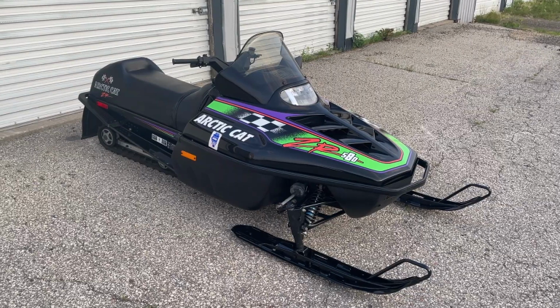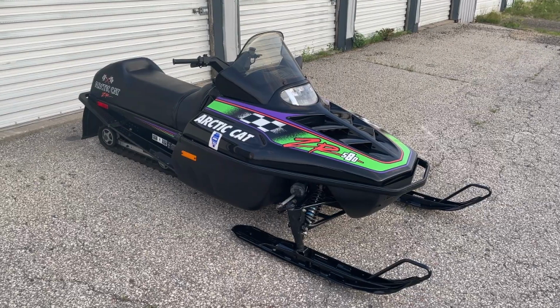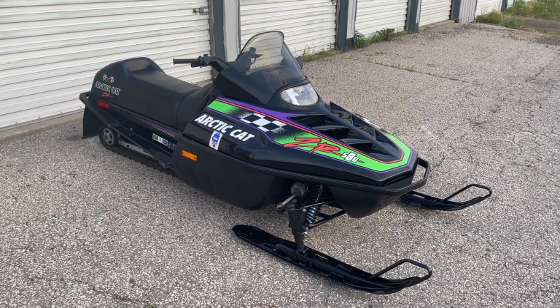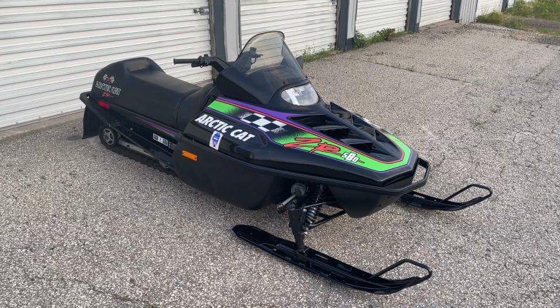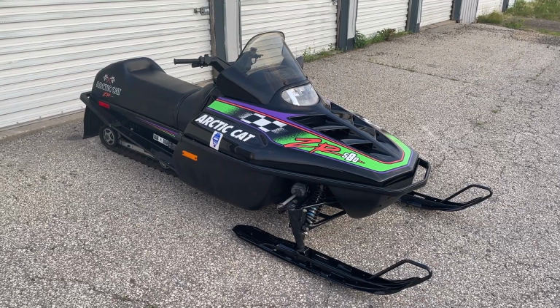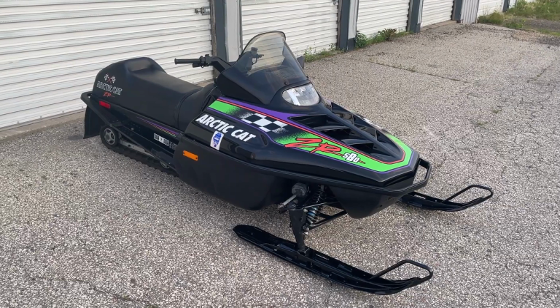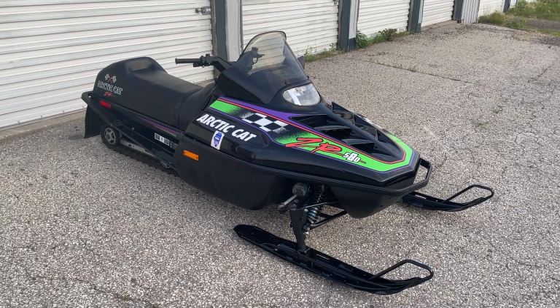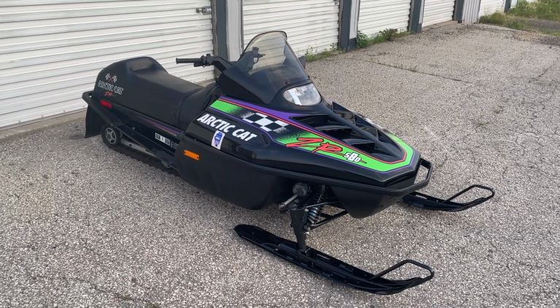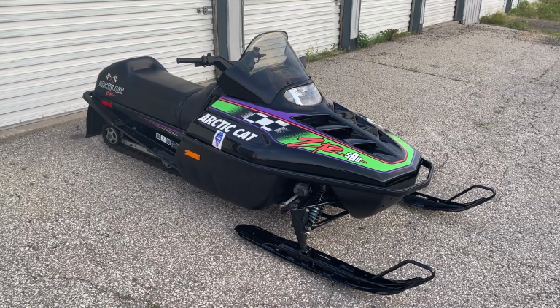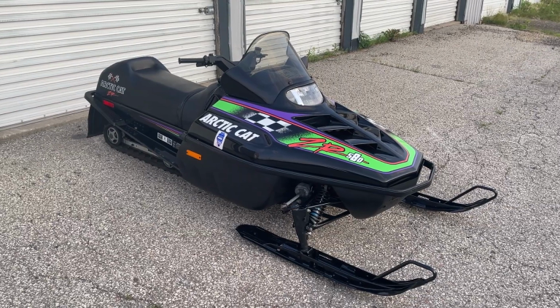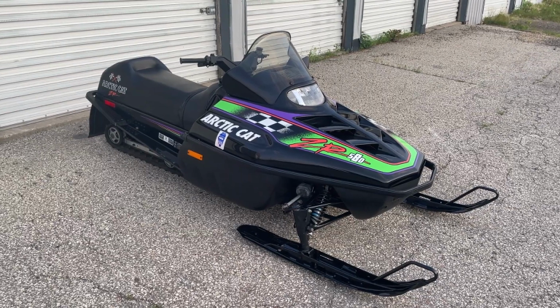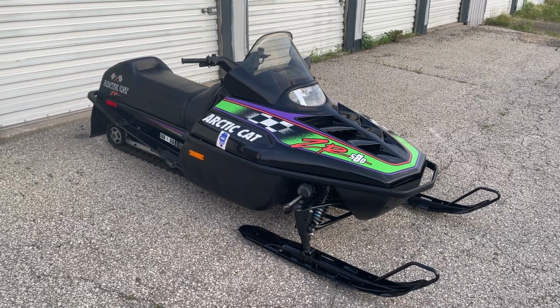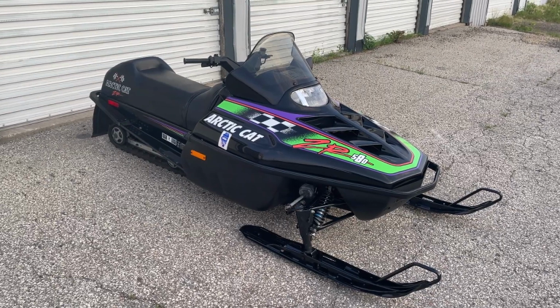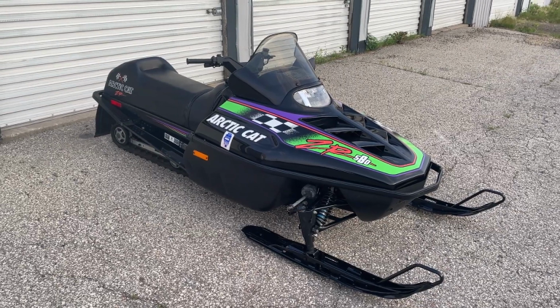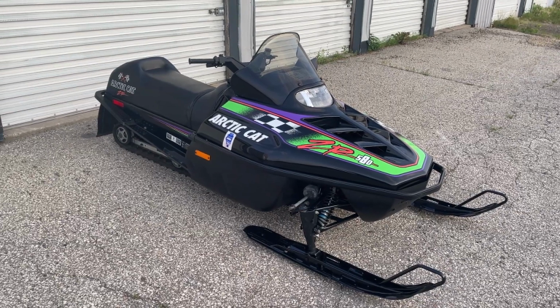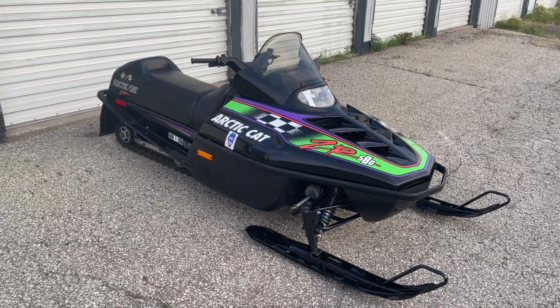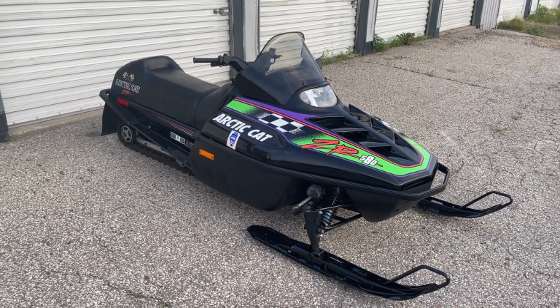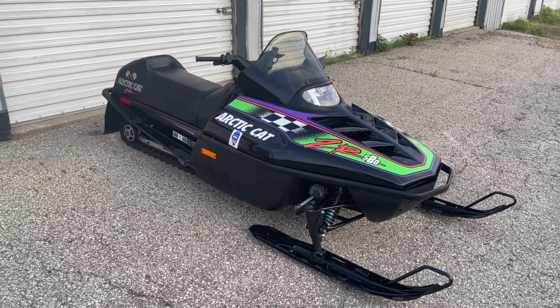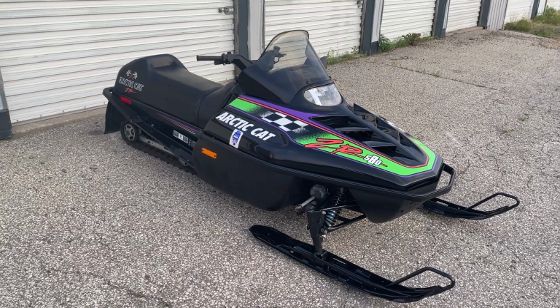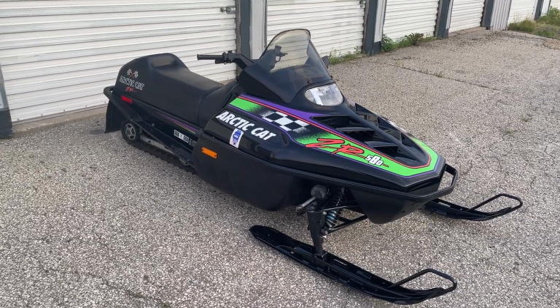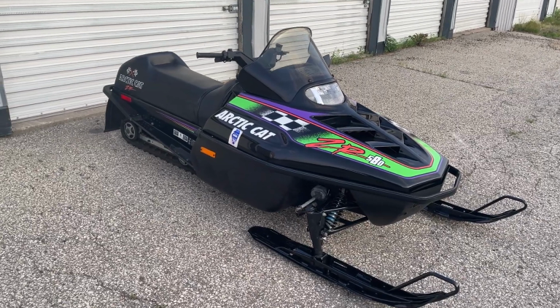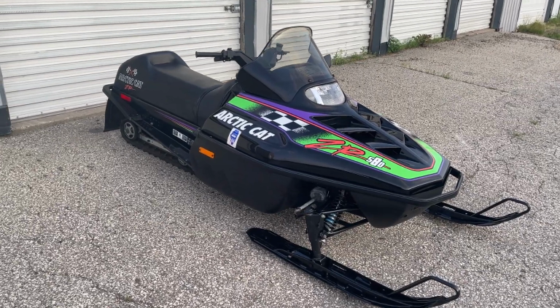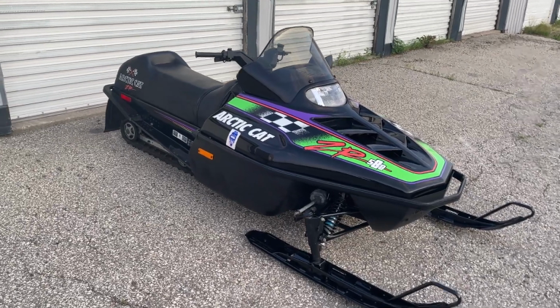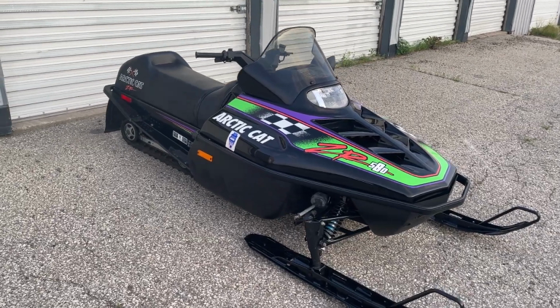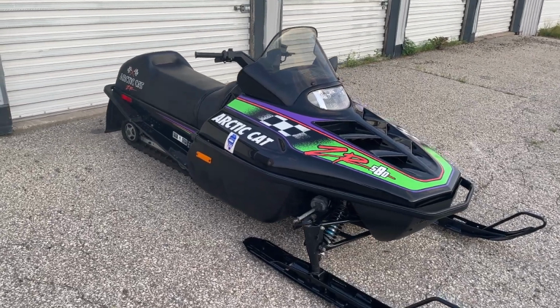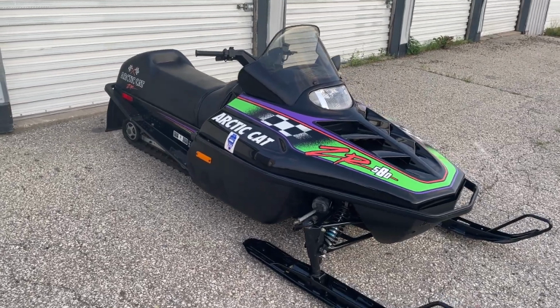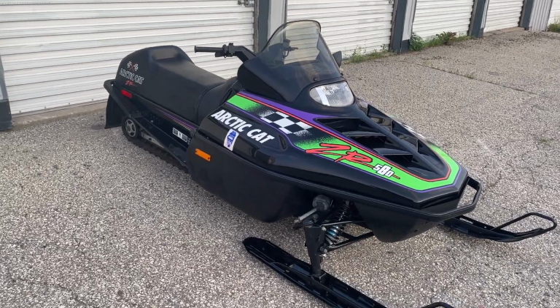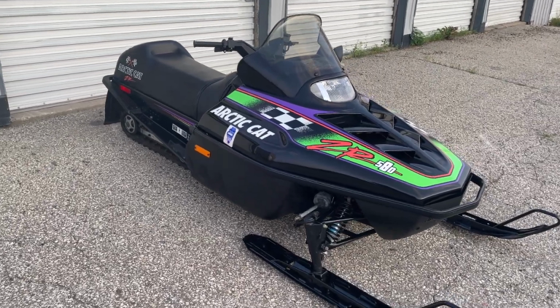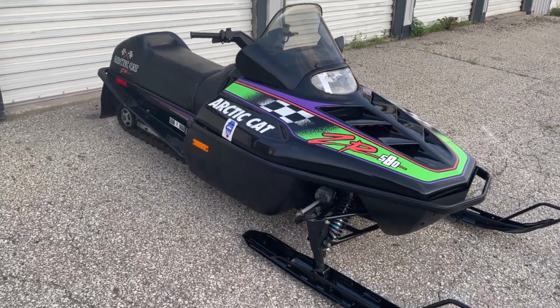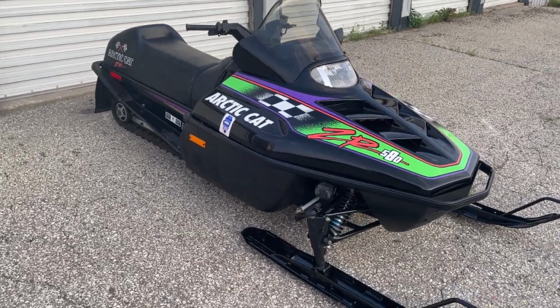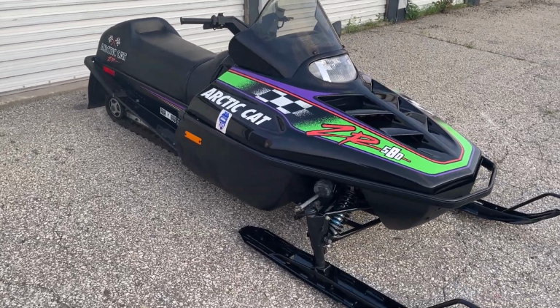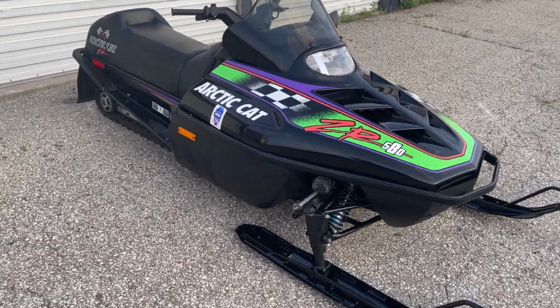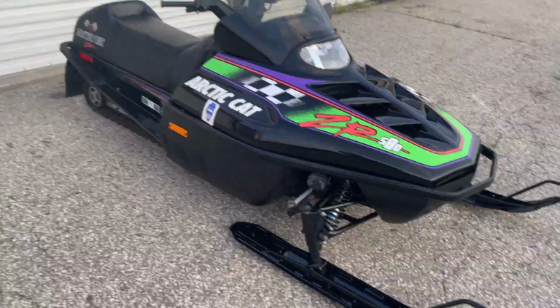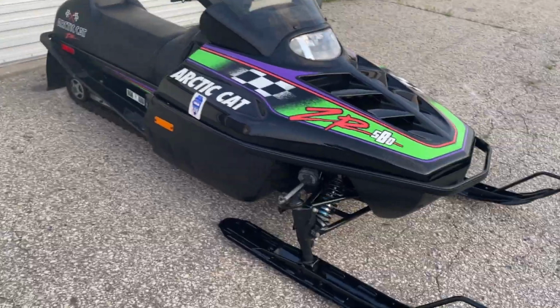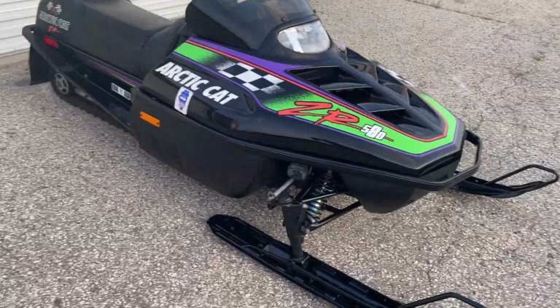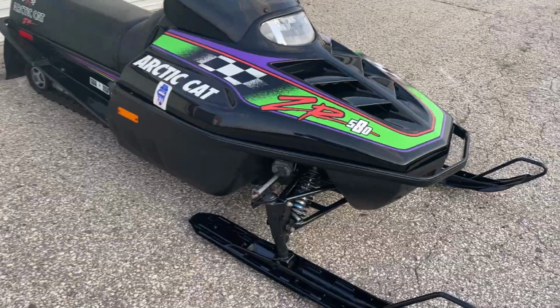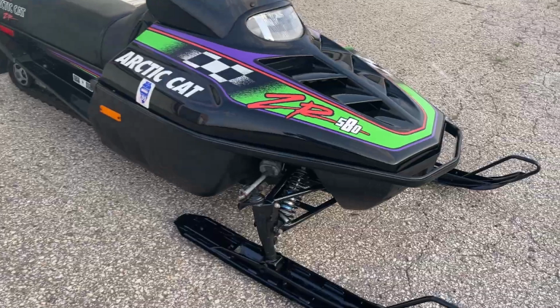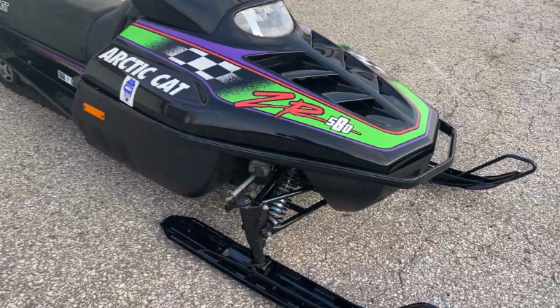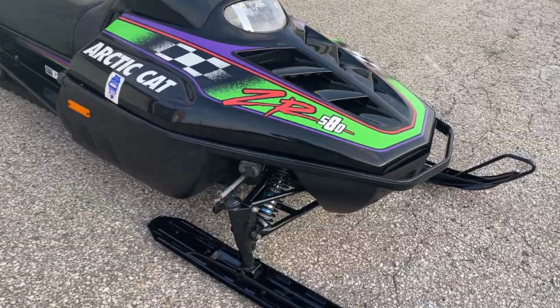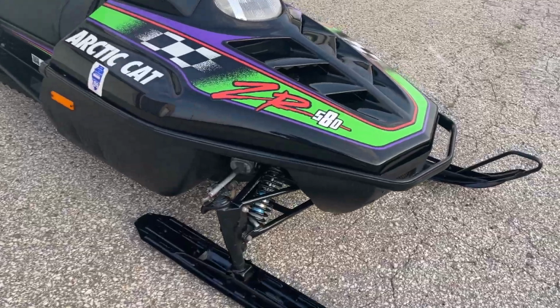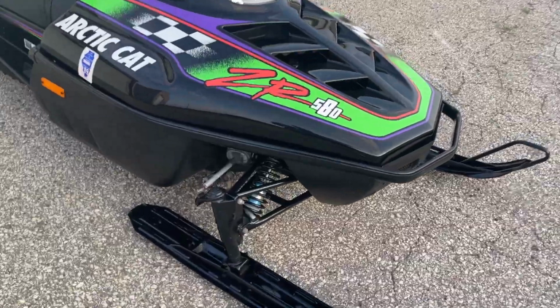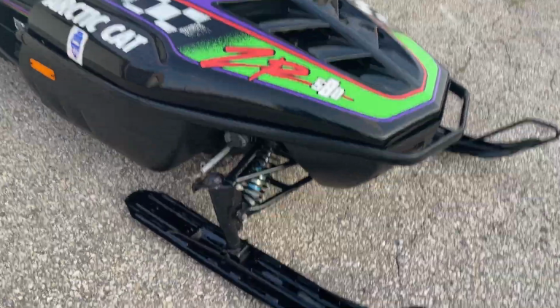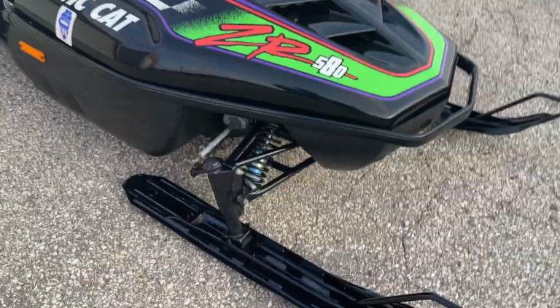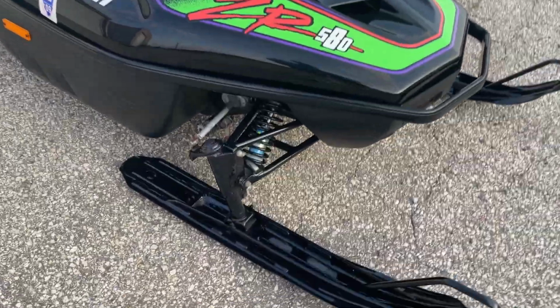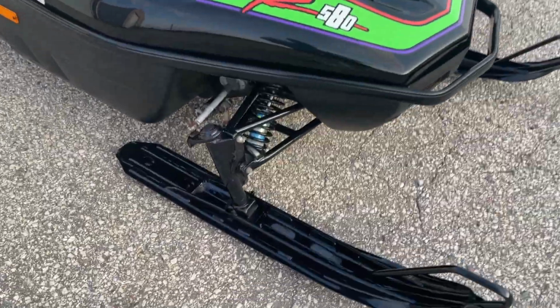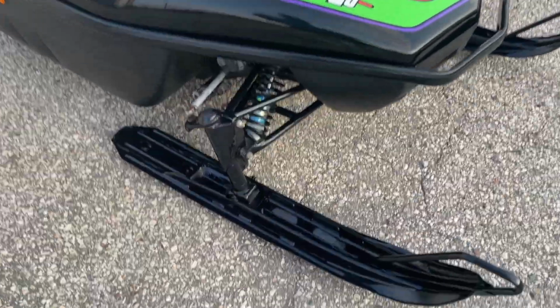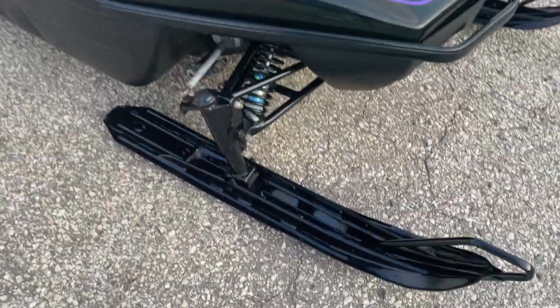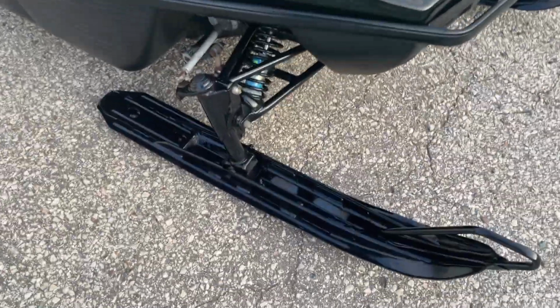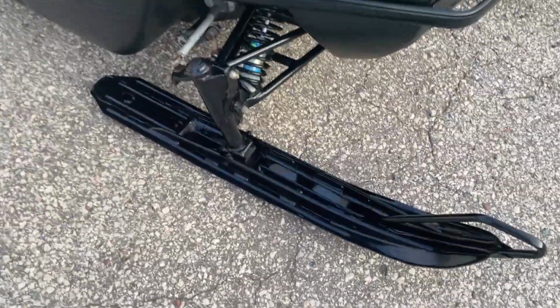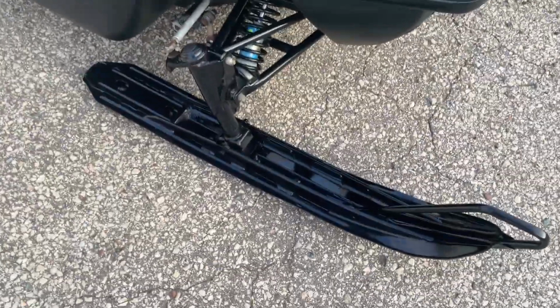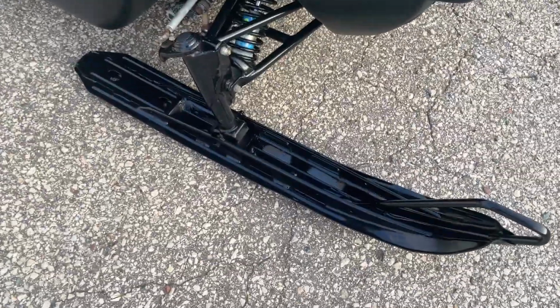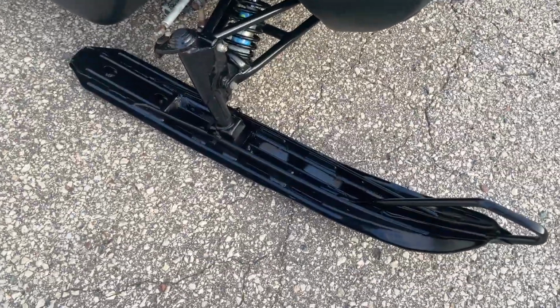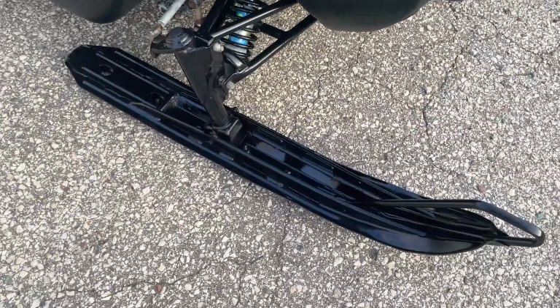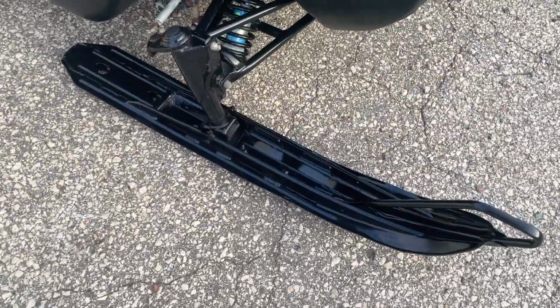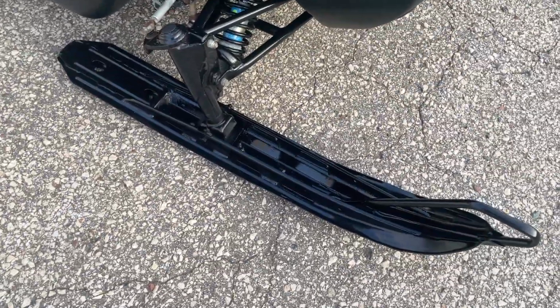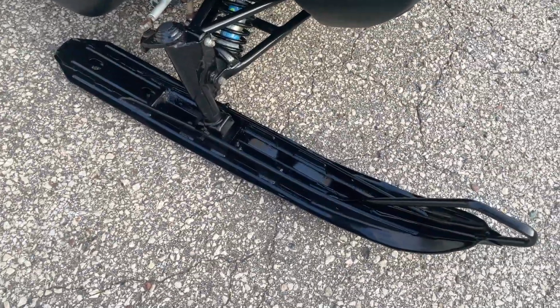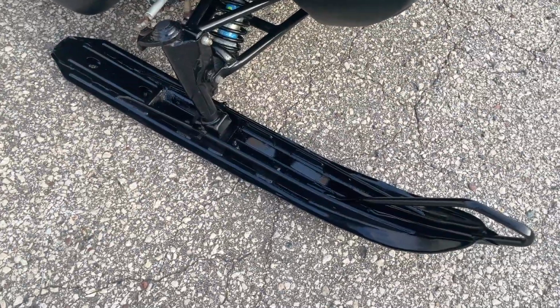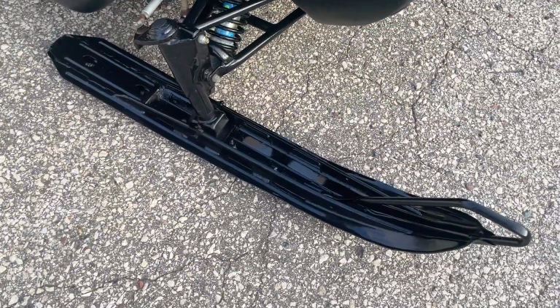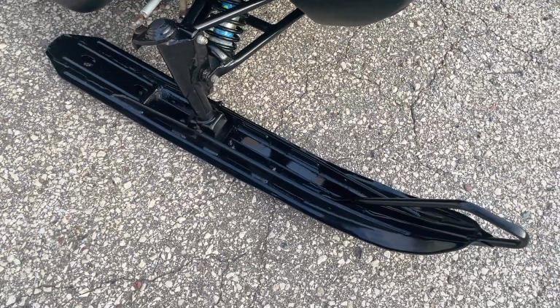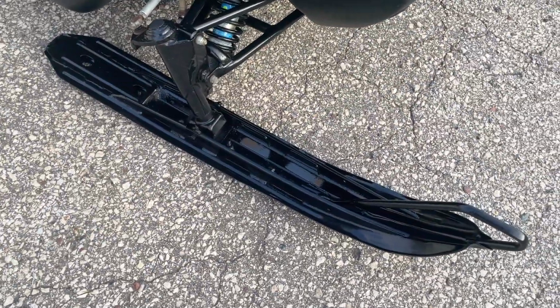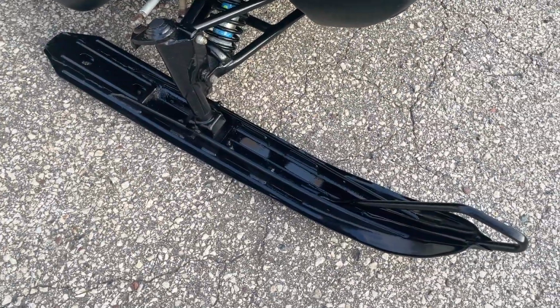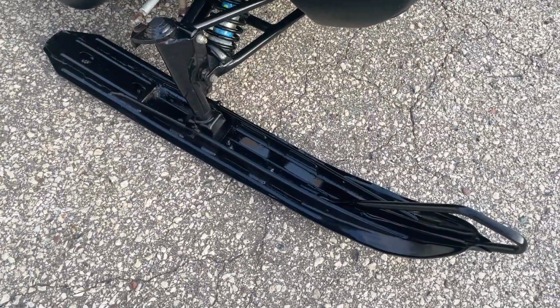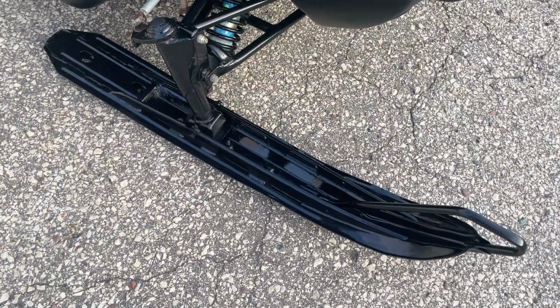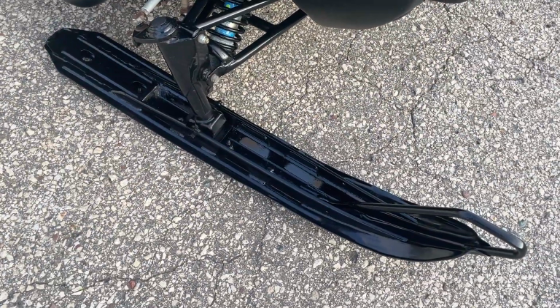This is a video of the 1994 Arctic Cat ZR 580. I did repaint the skis.